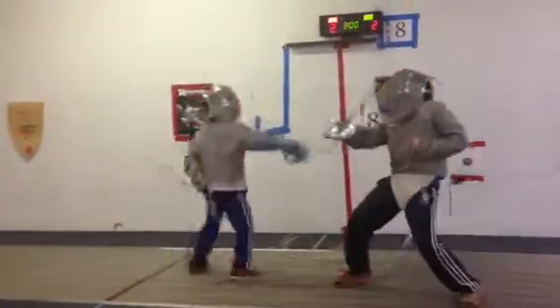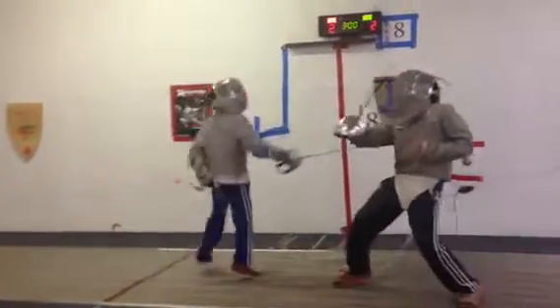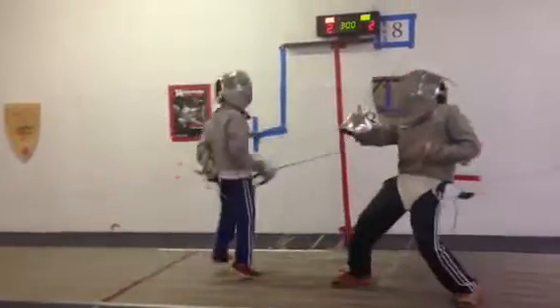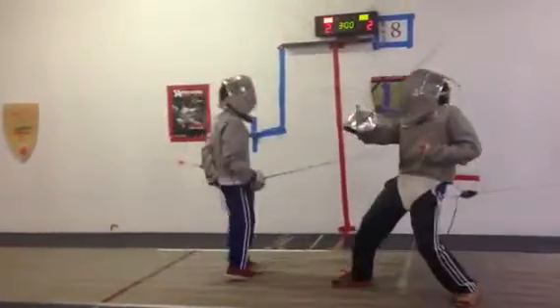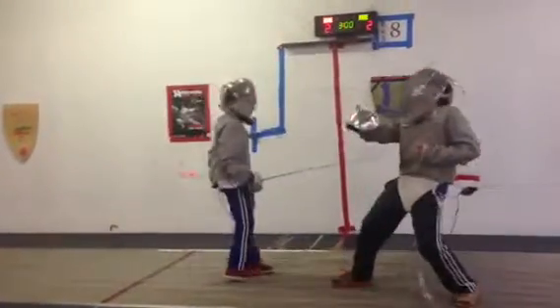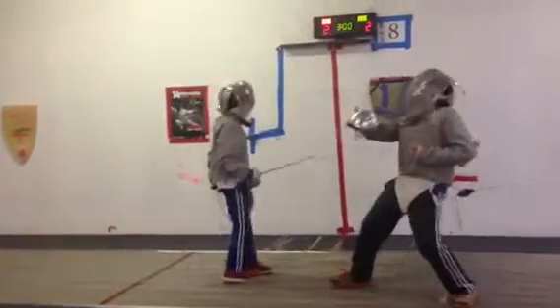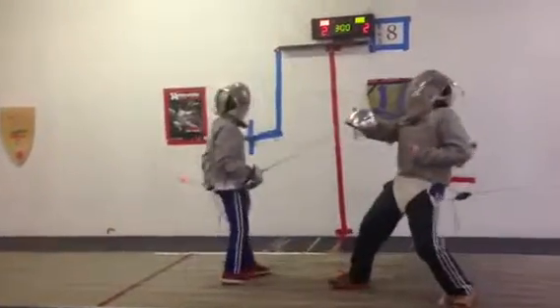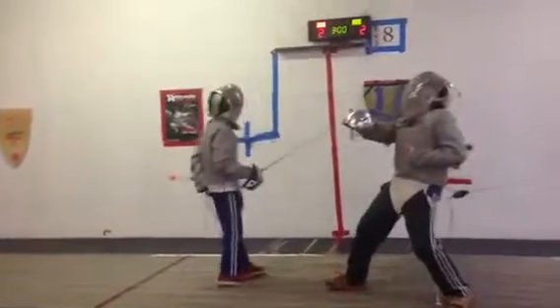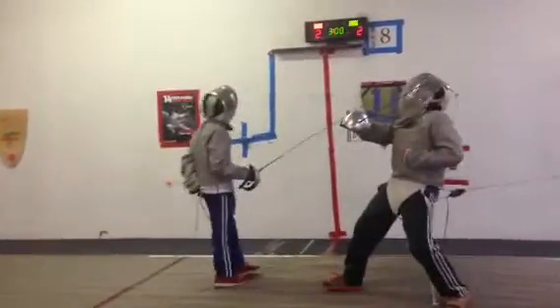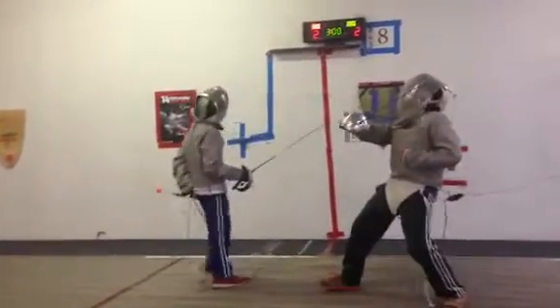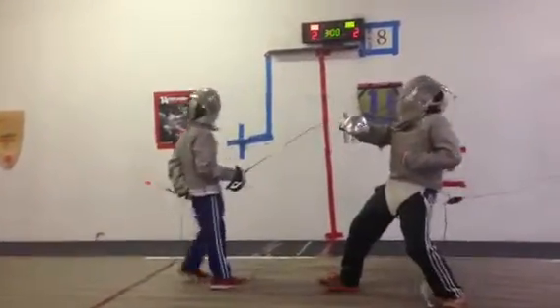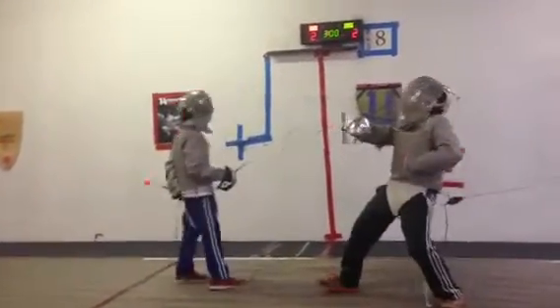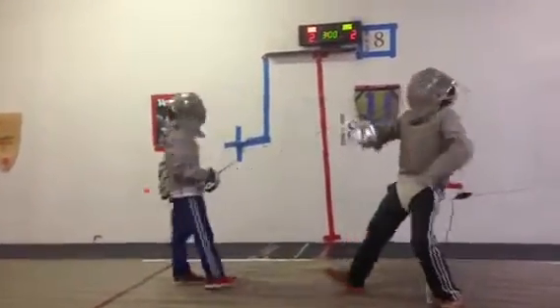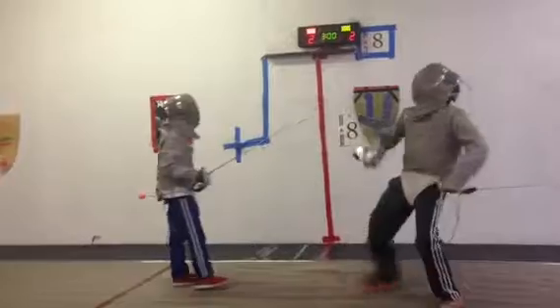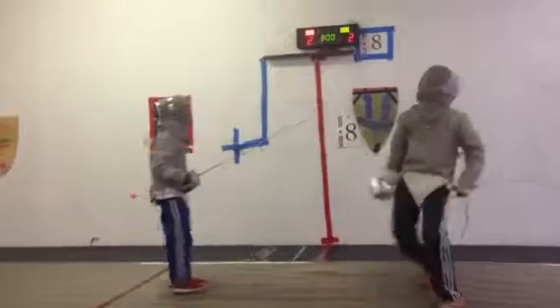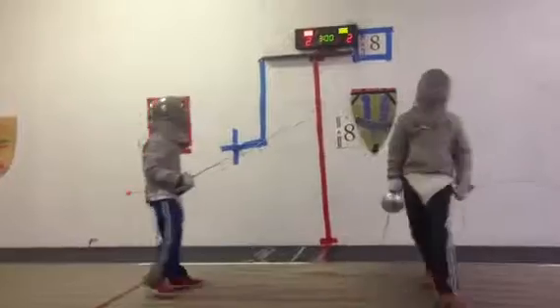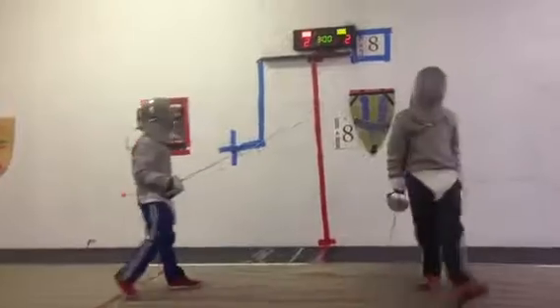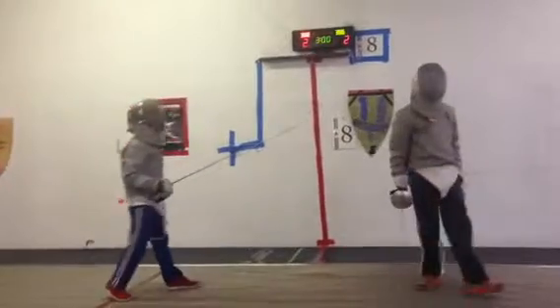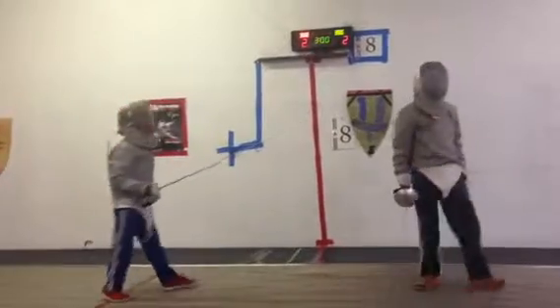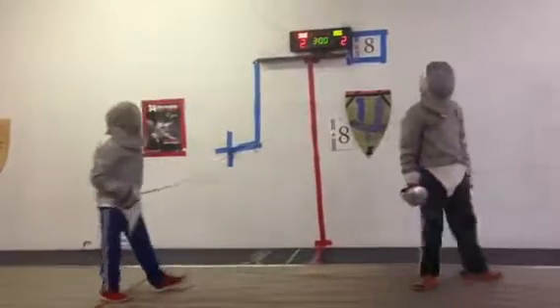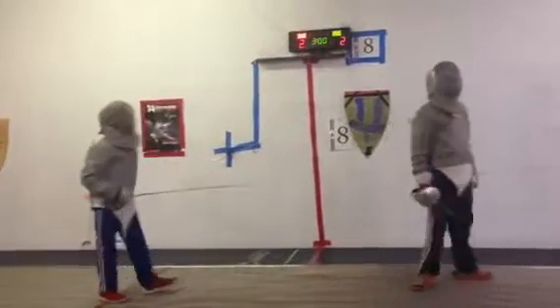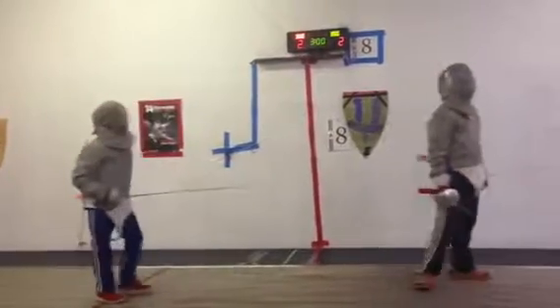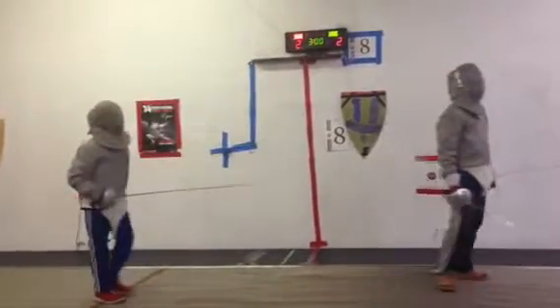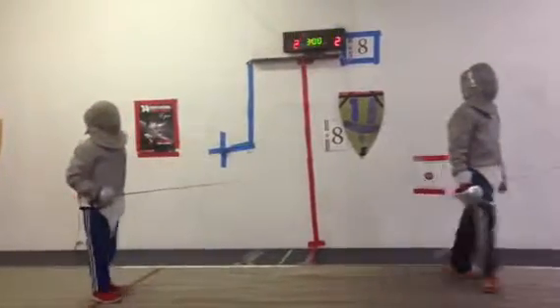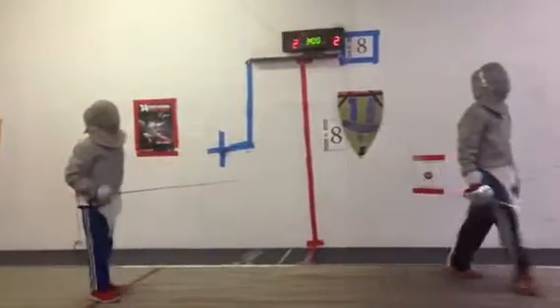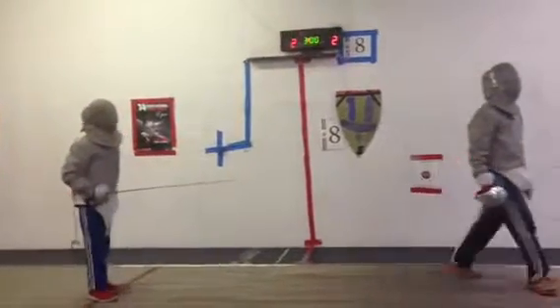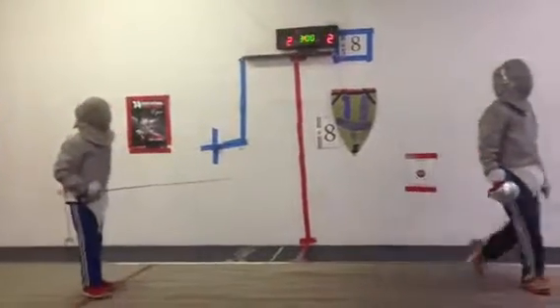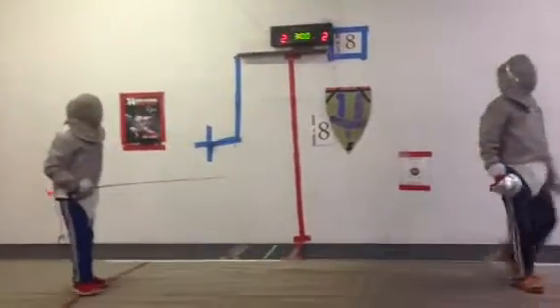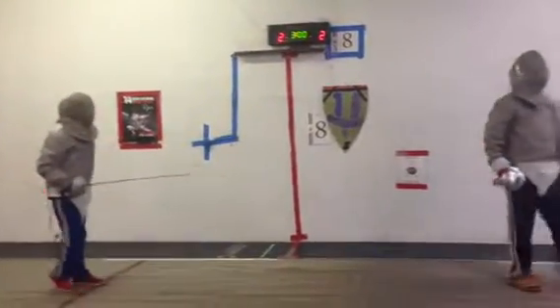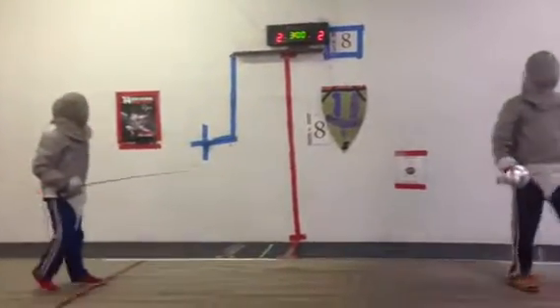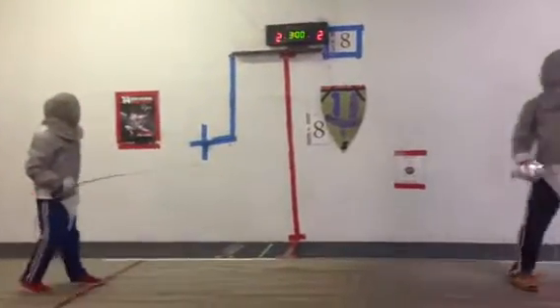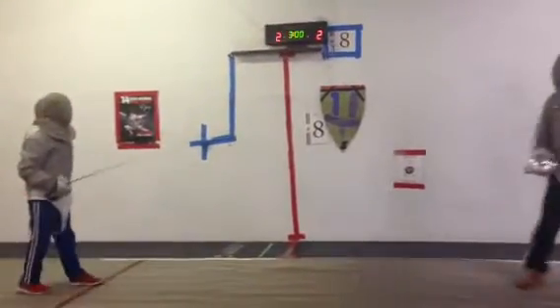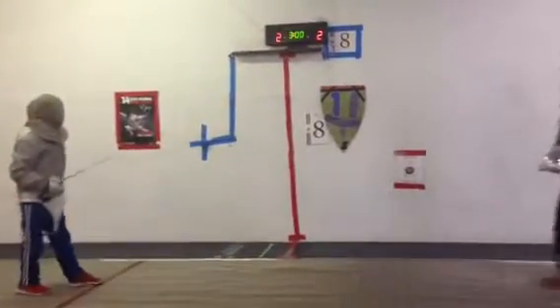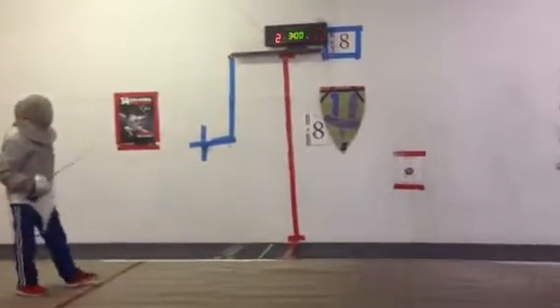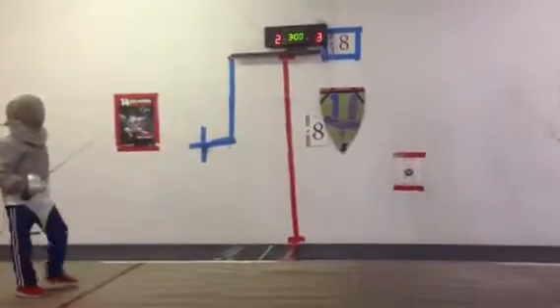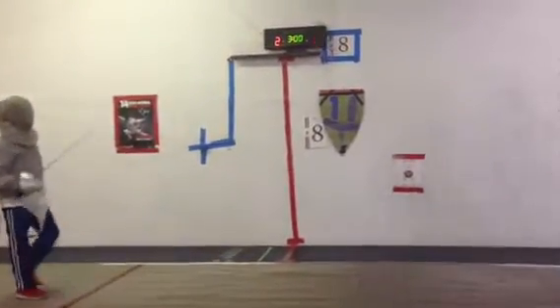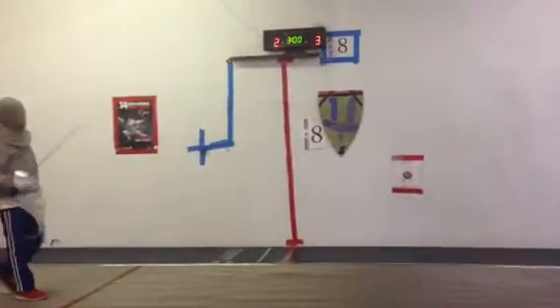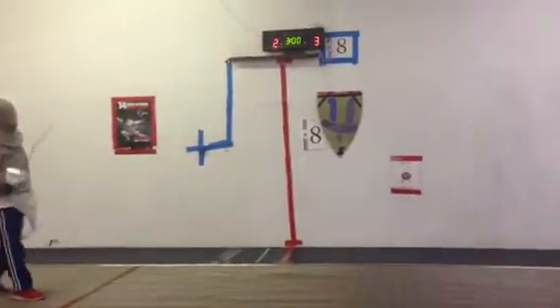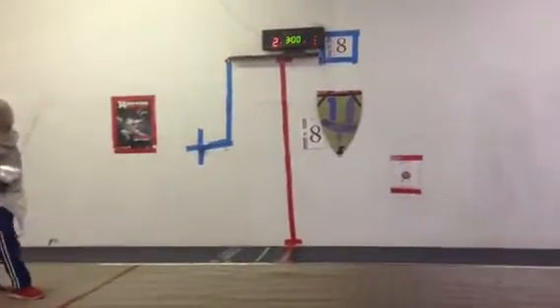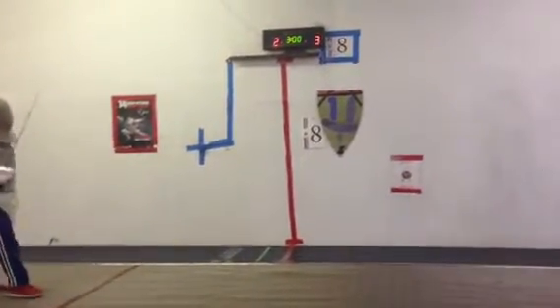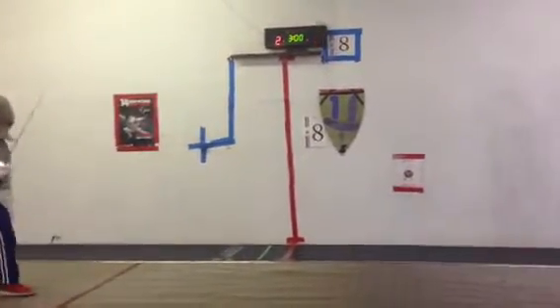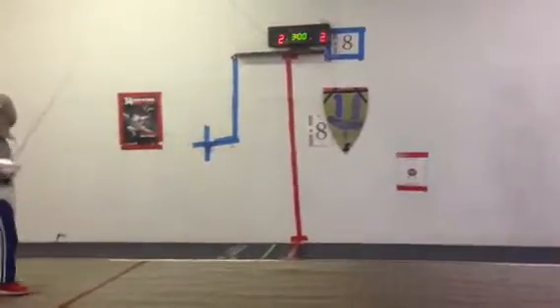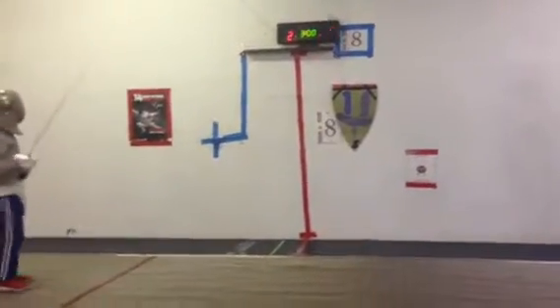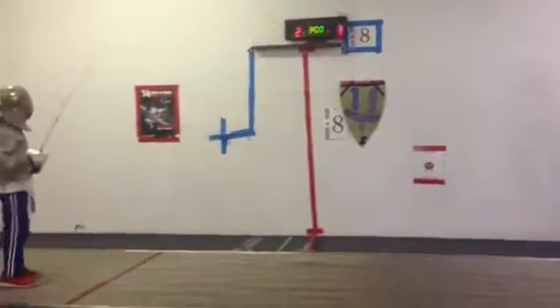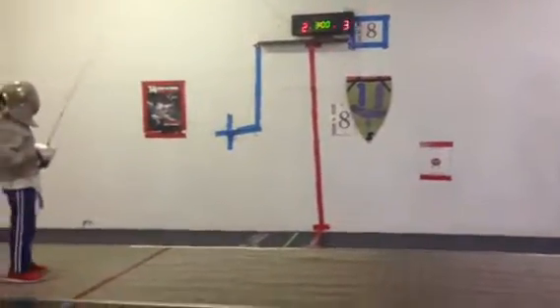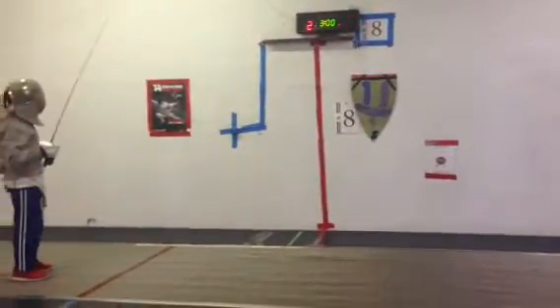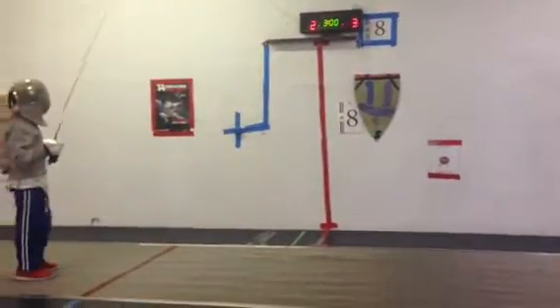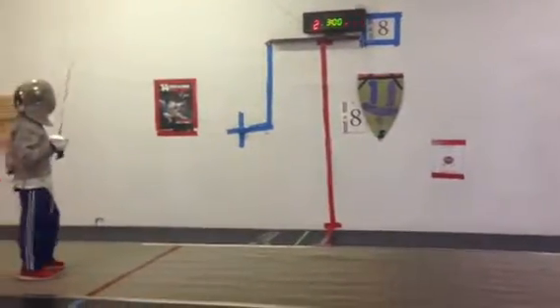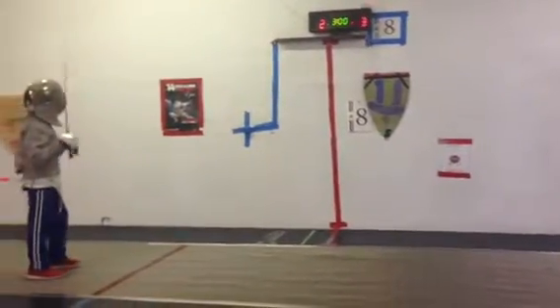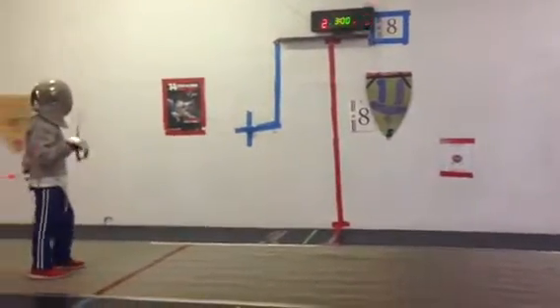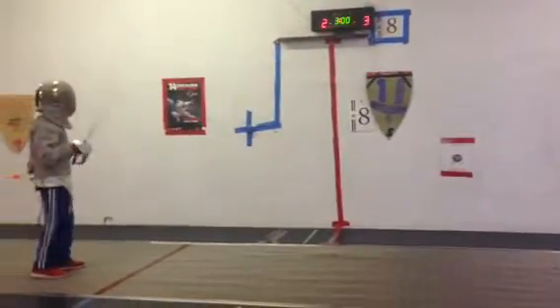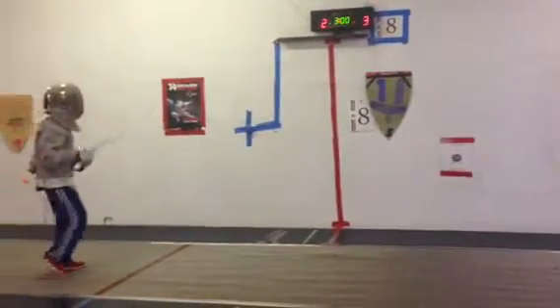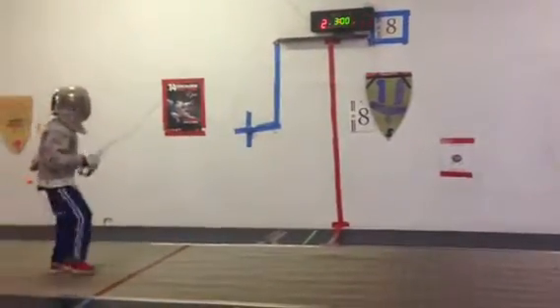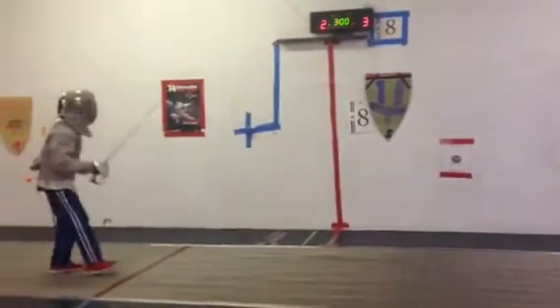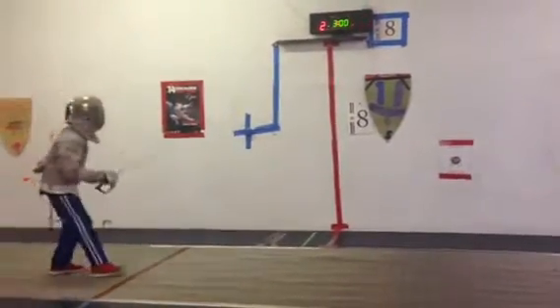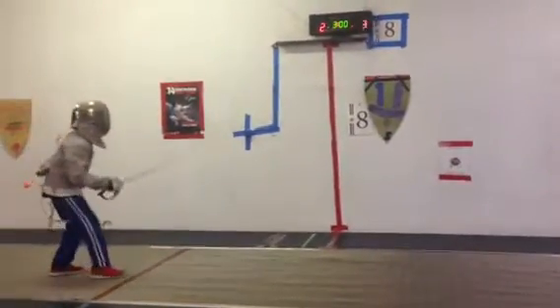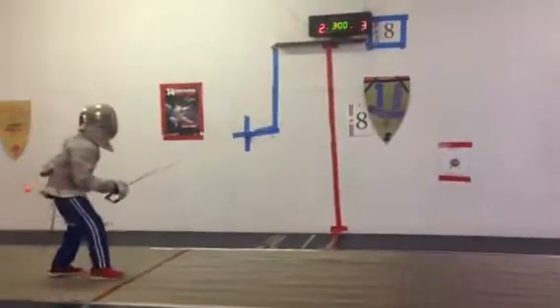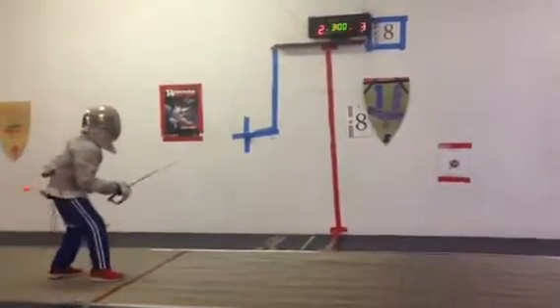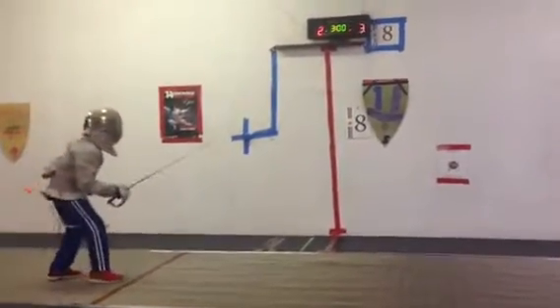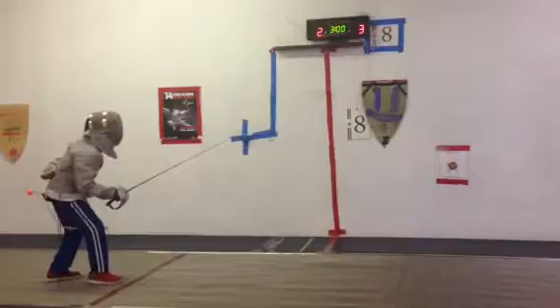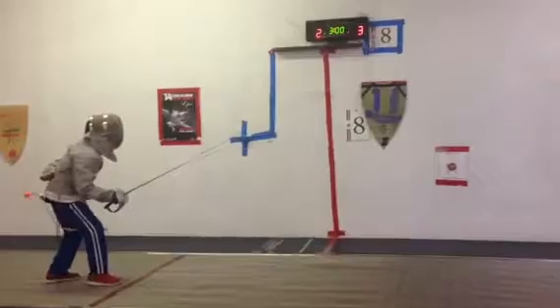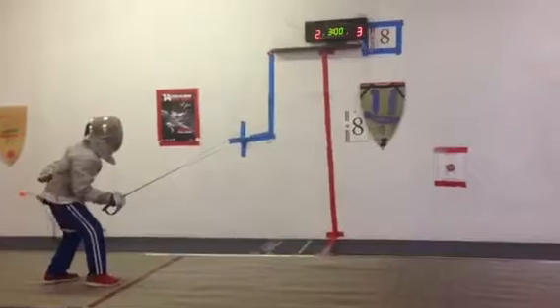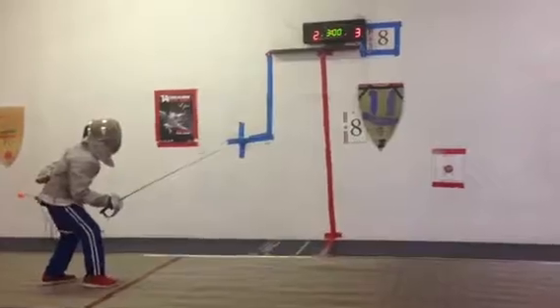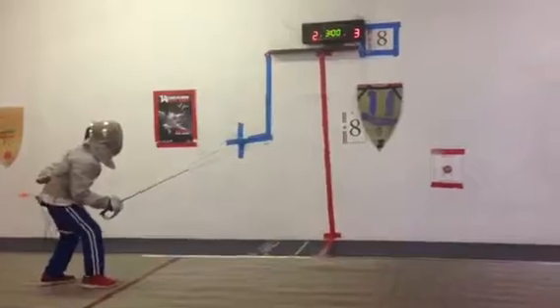Halt. Listen to the attack — it starts a little bit before you do it. 3-2. On guard. Ready? Pants.